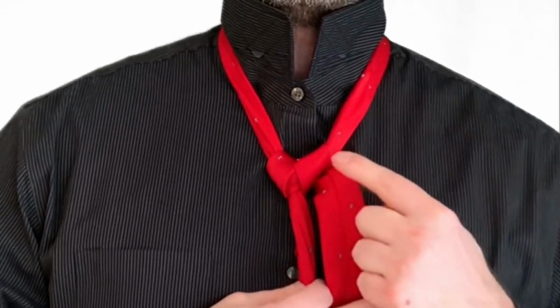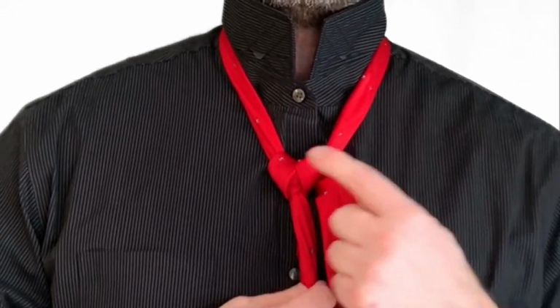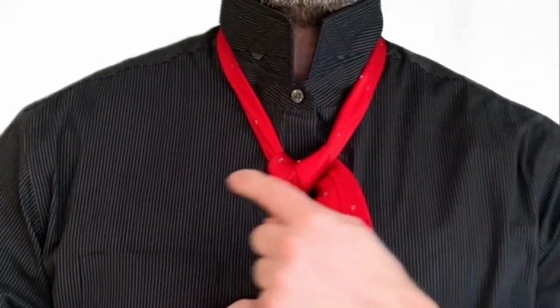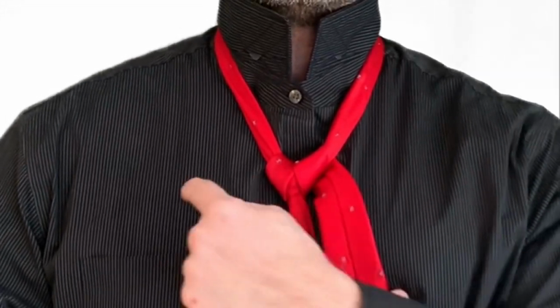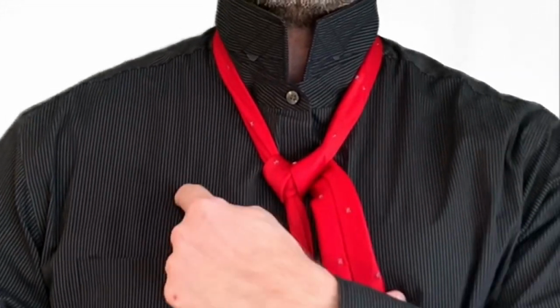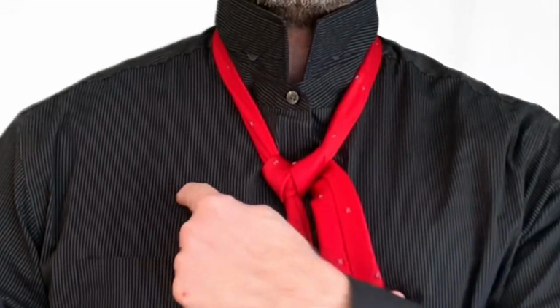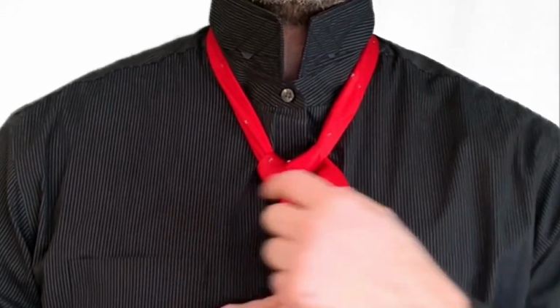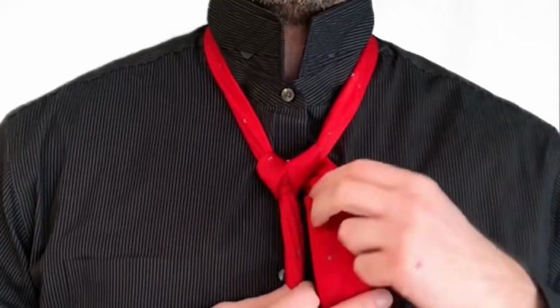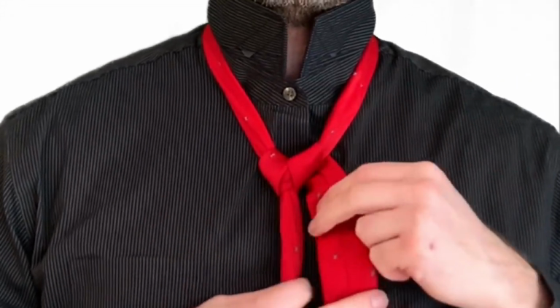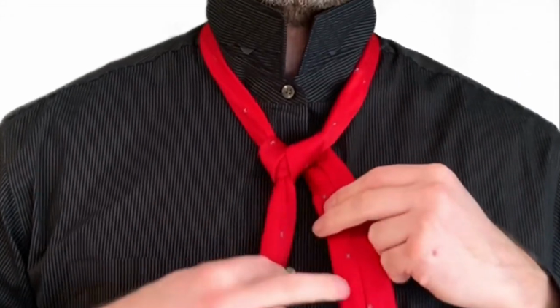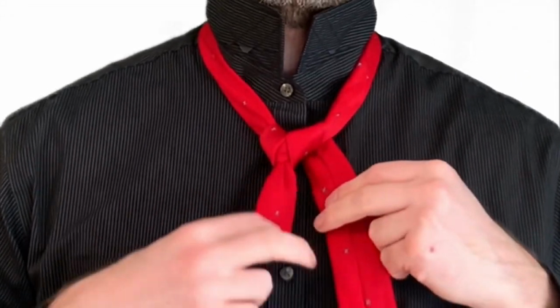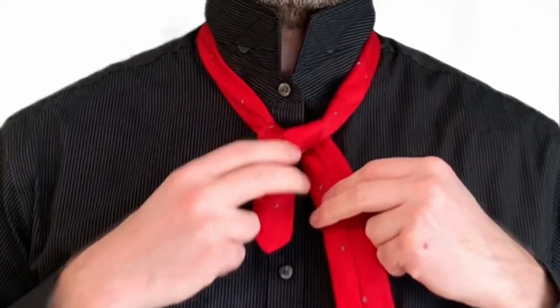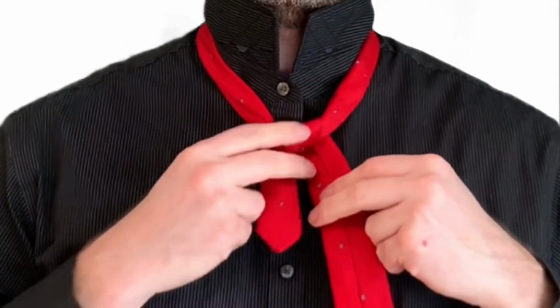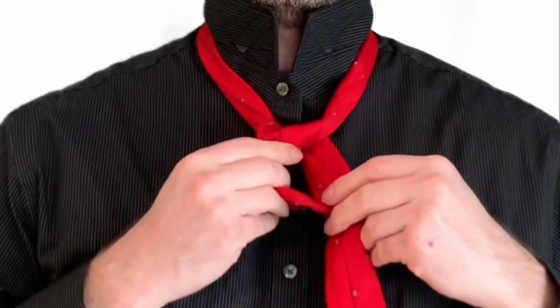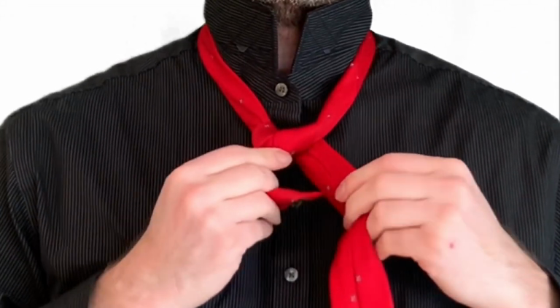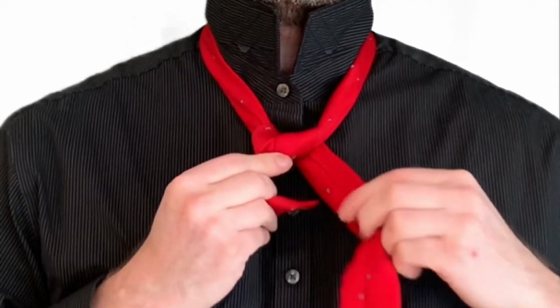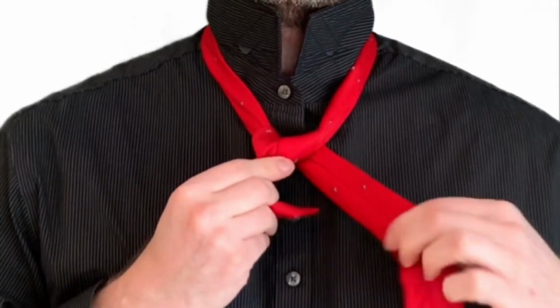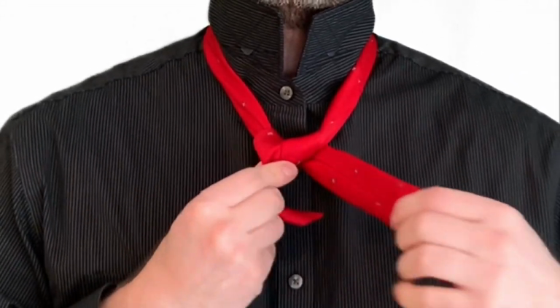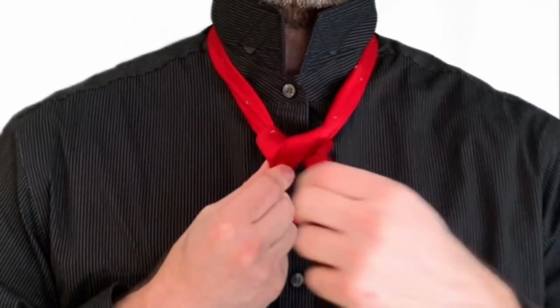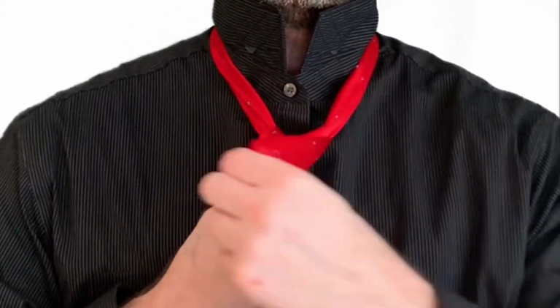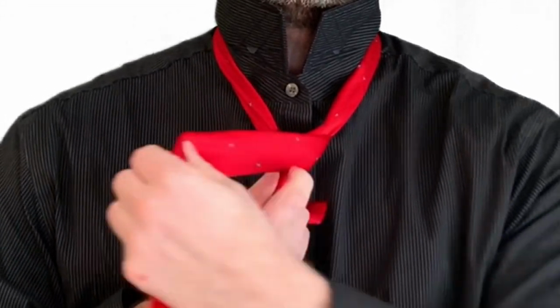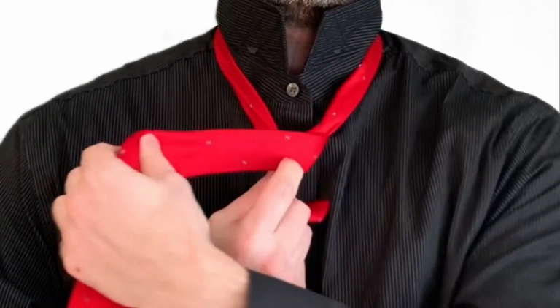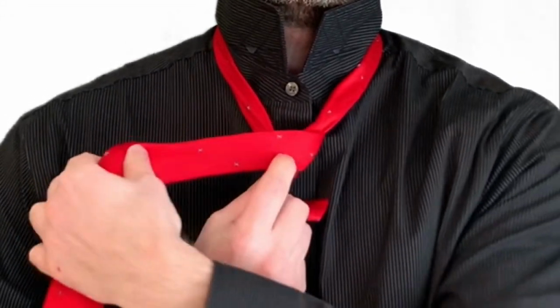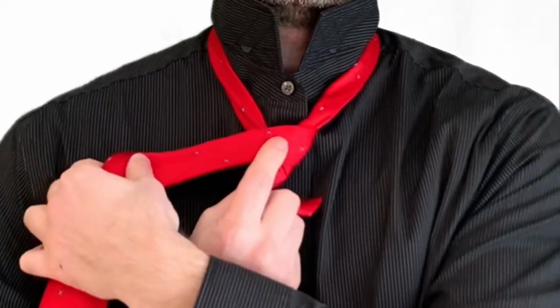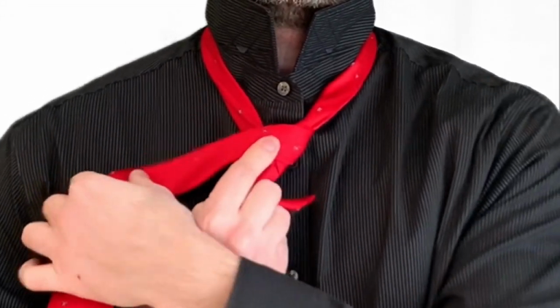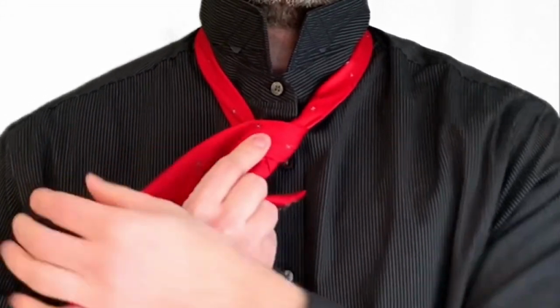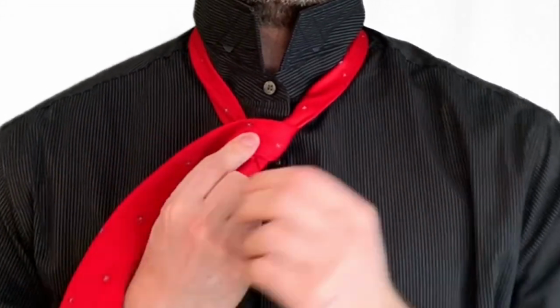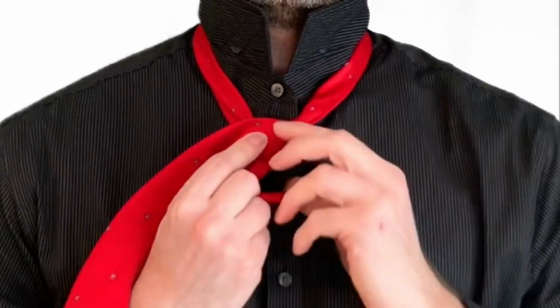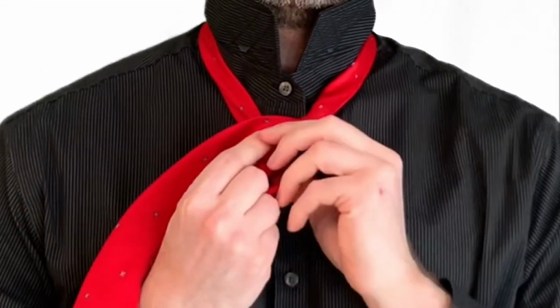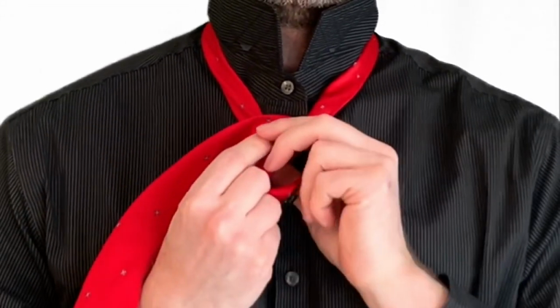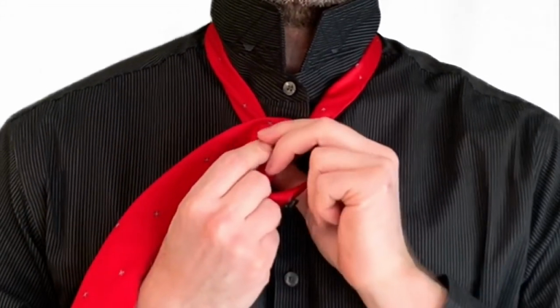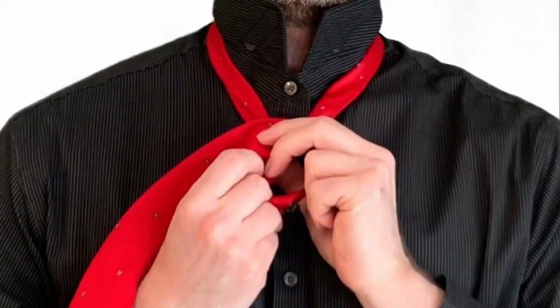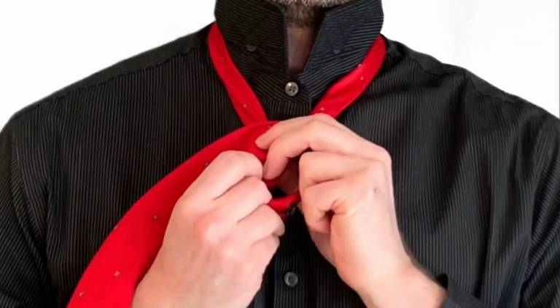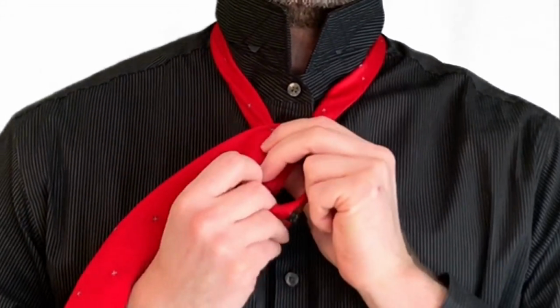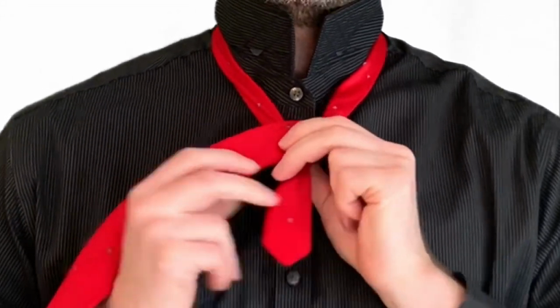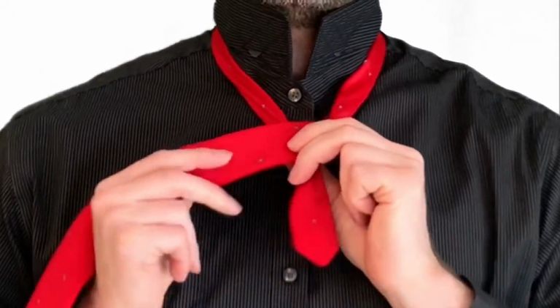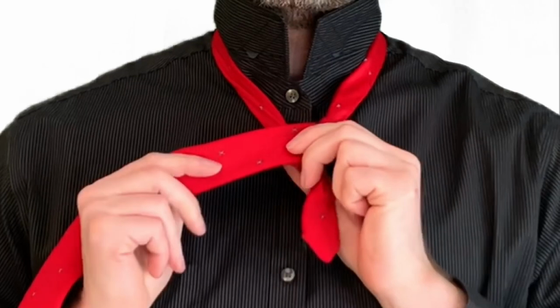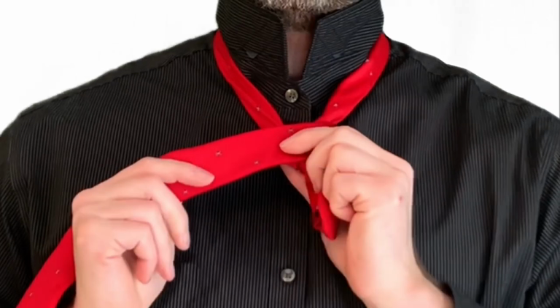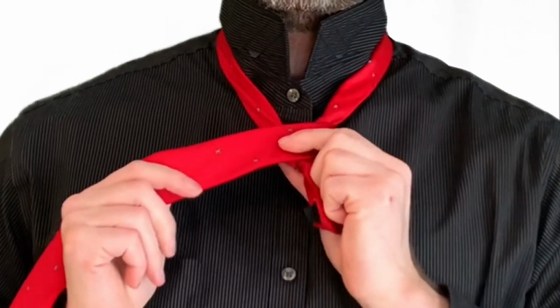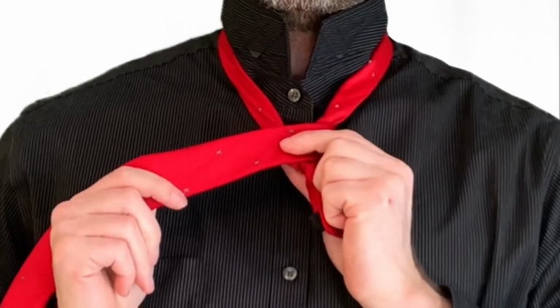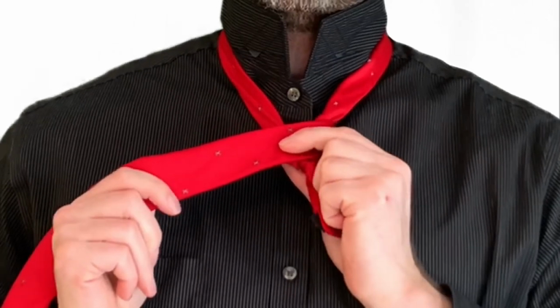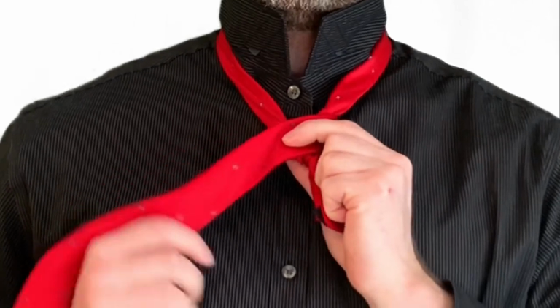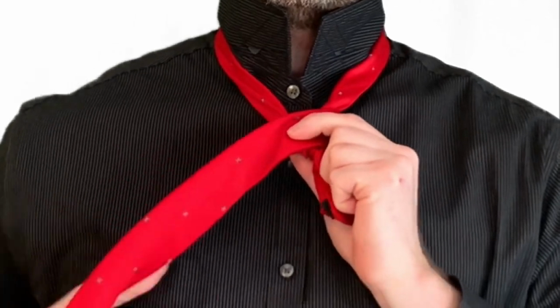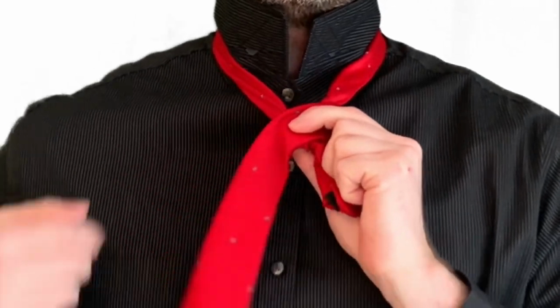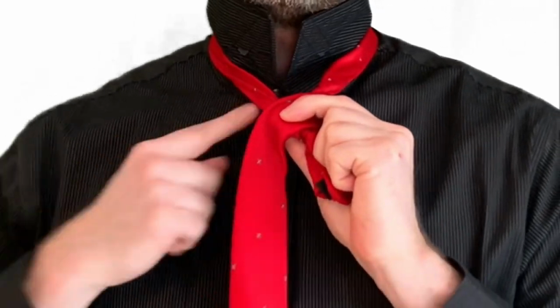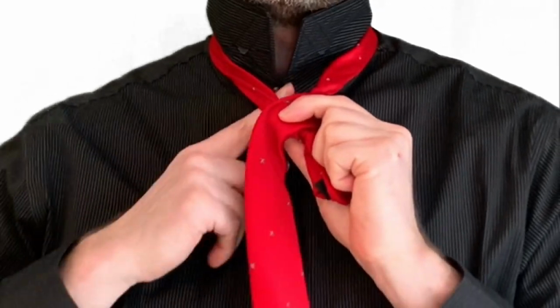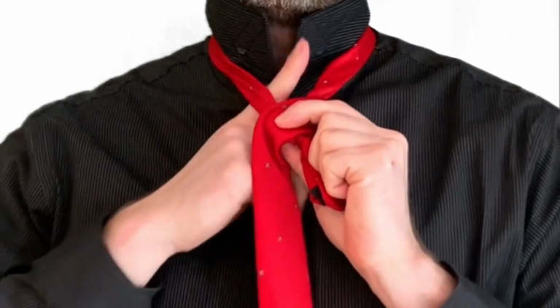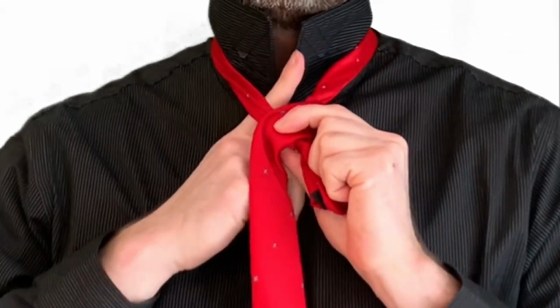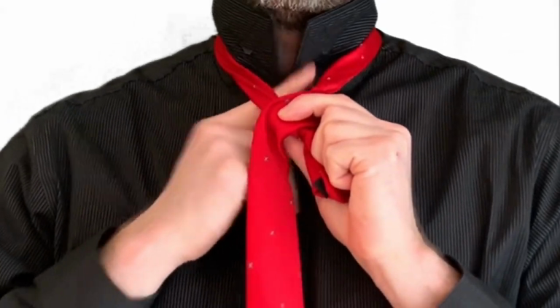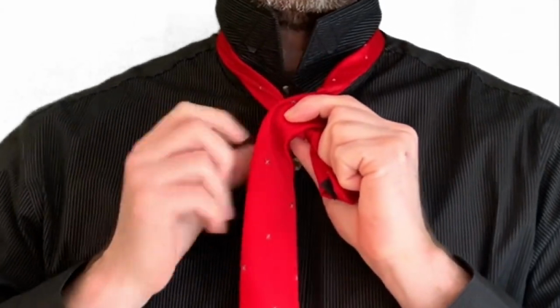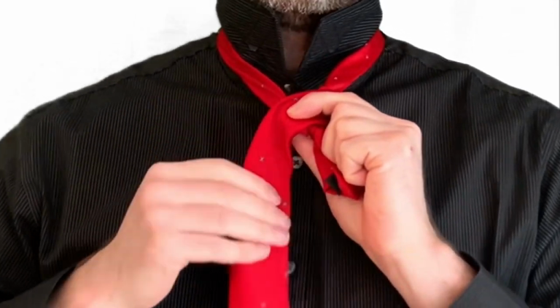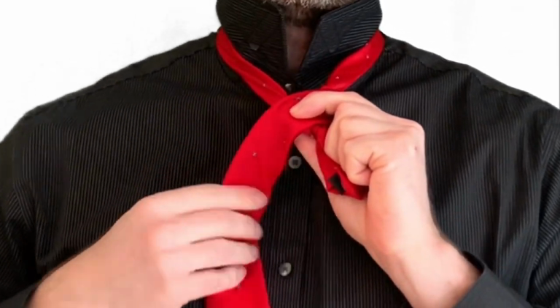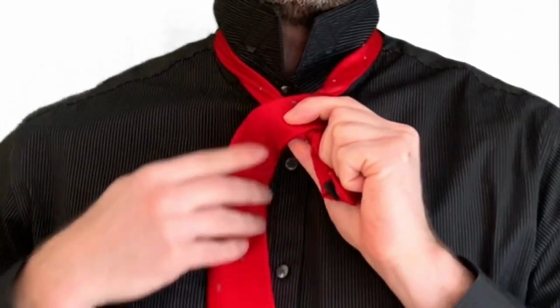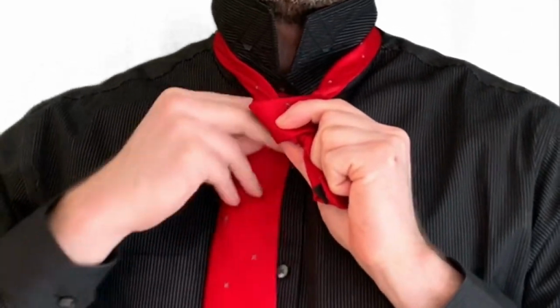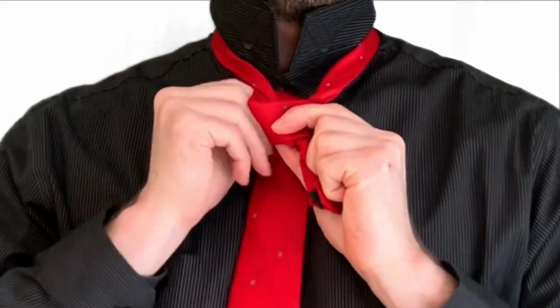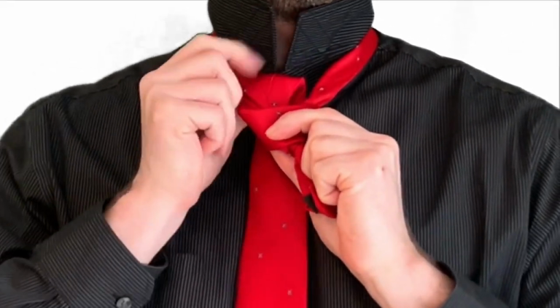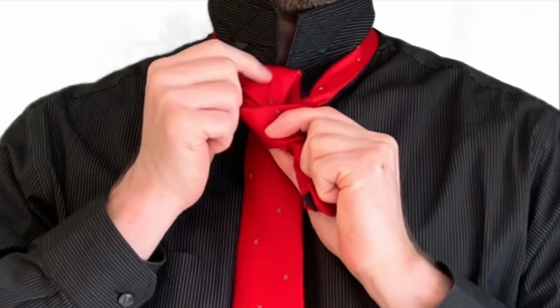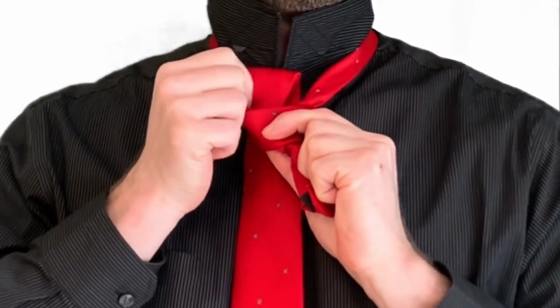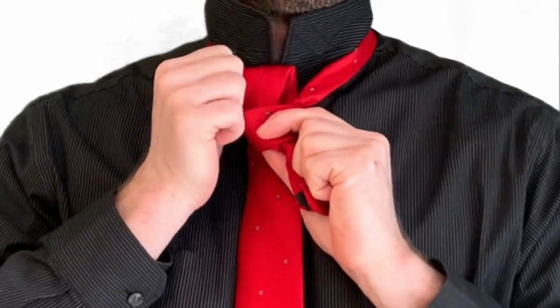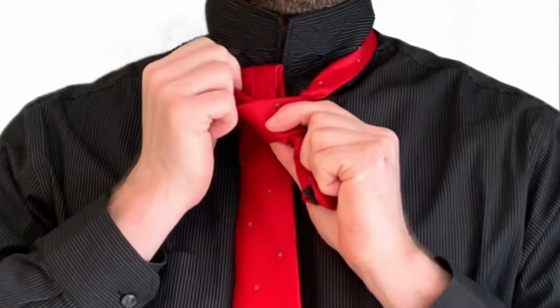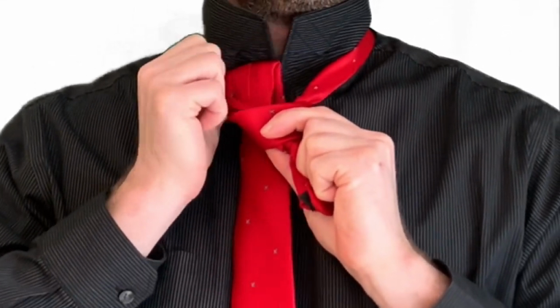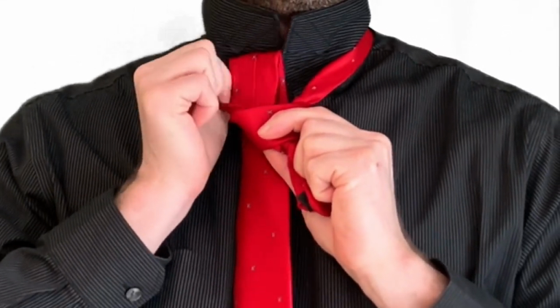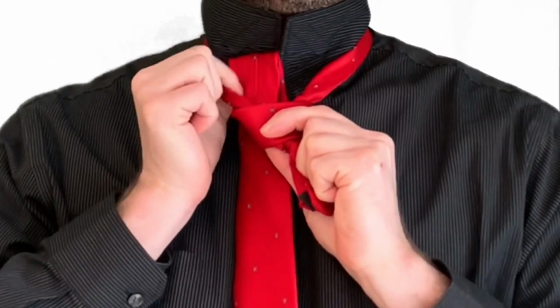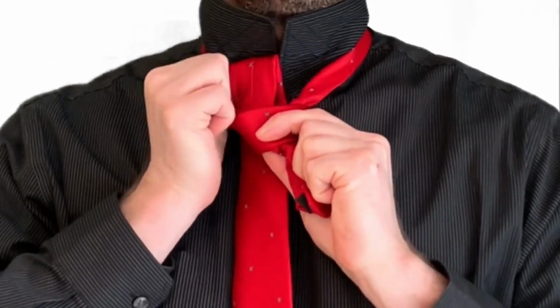Now fold it straight across the front — this will be the front of your knot. Then pull it up through the neck hole from behind.